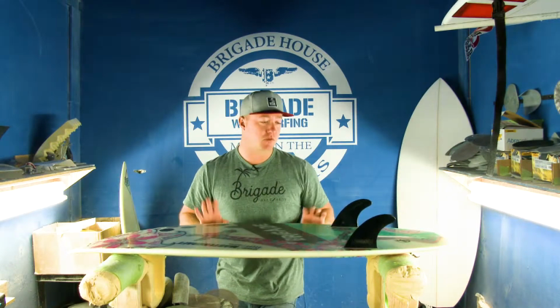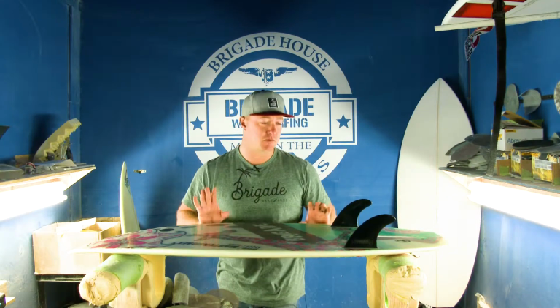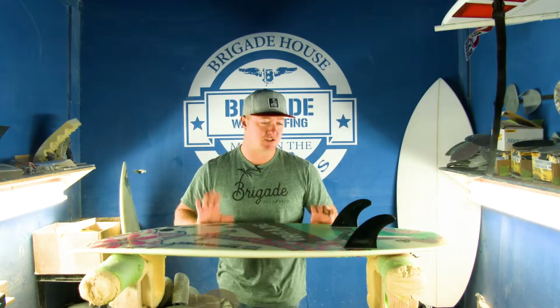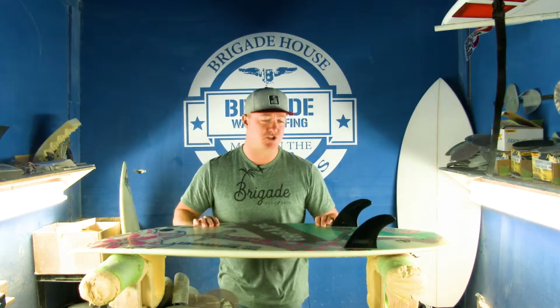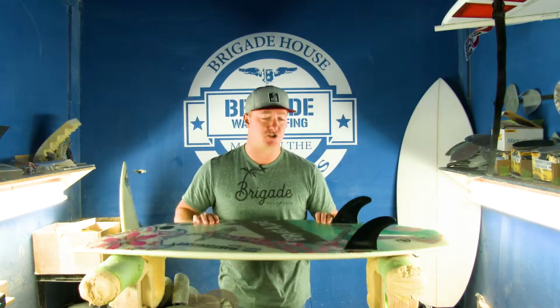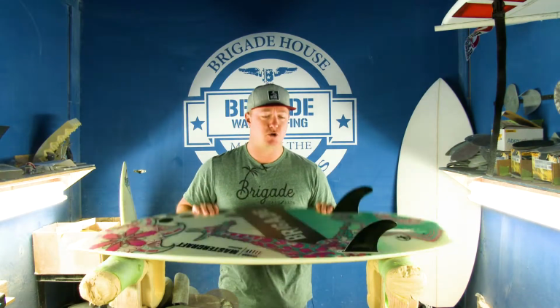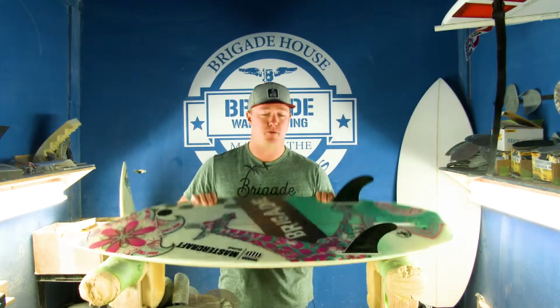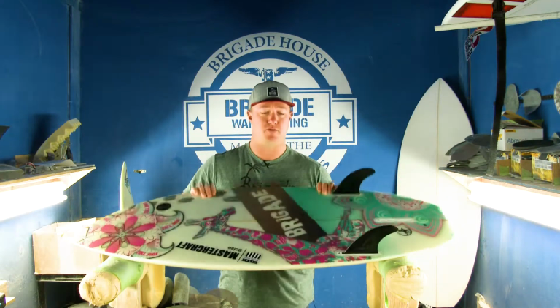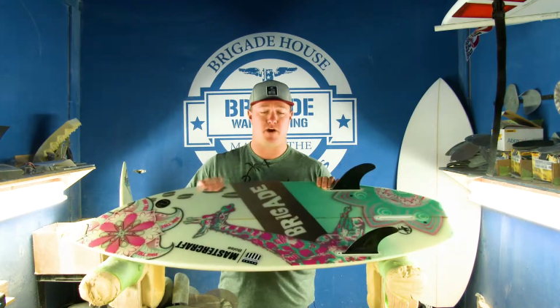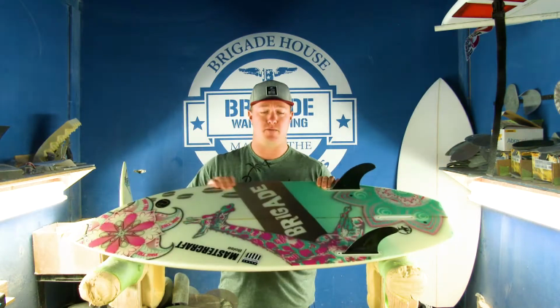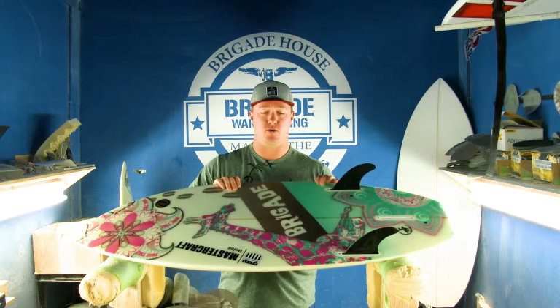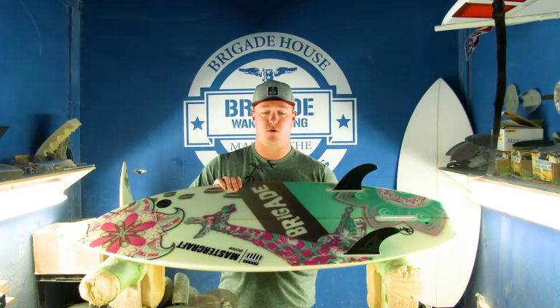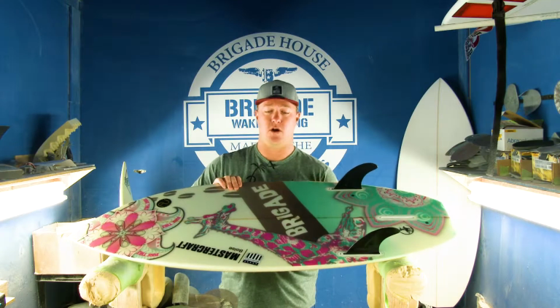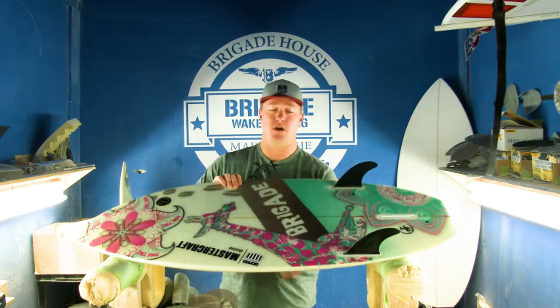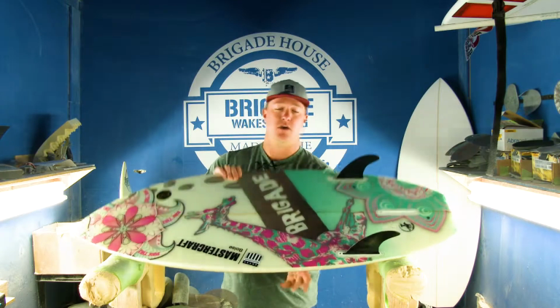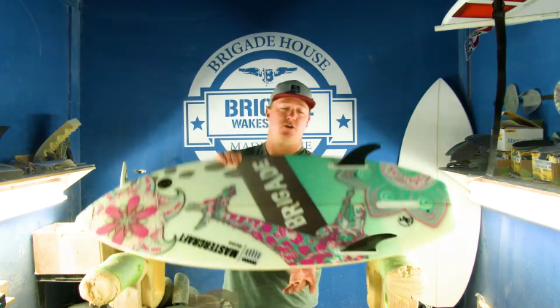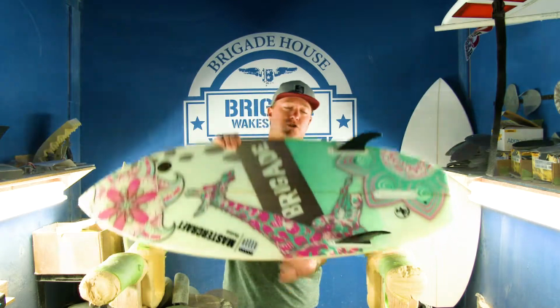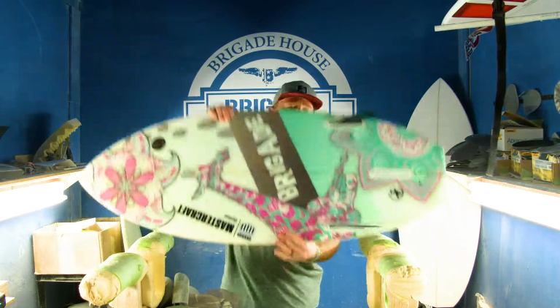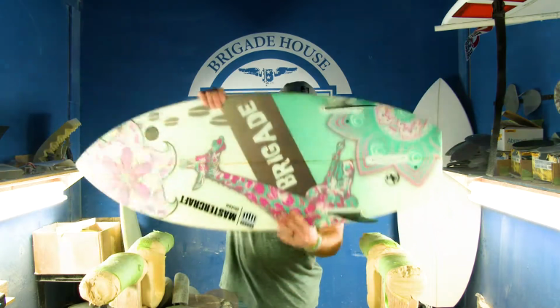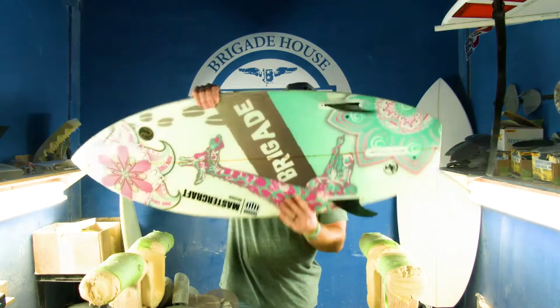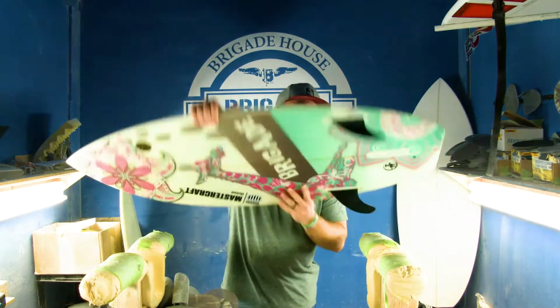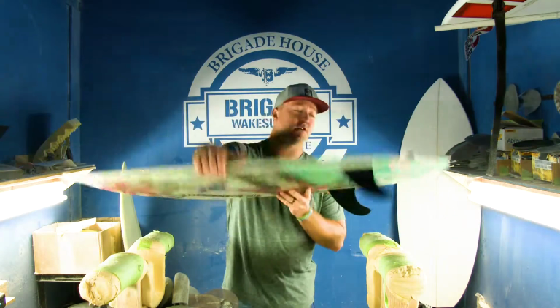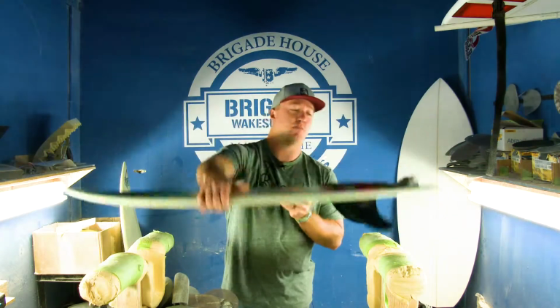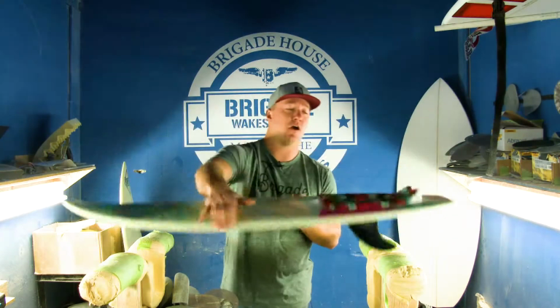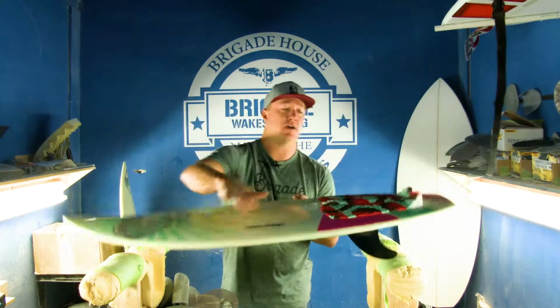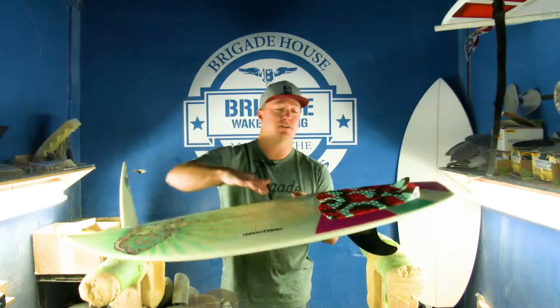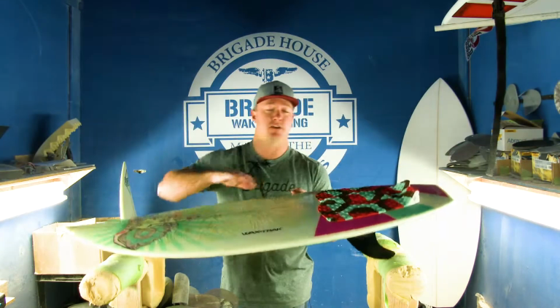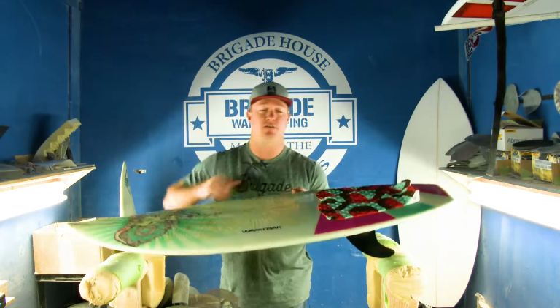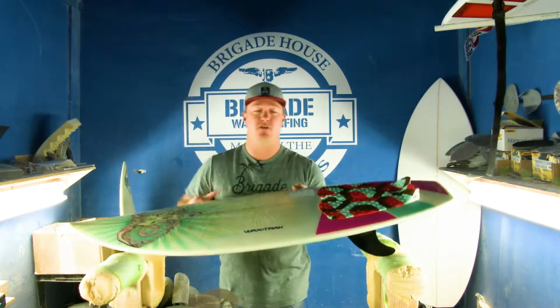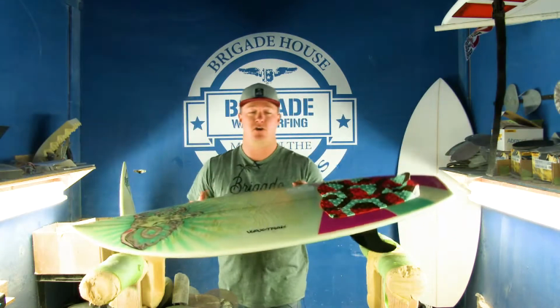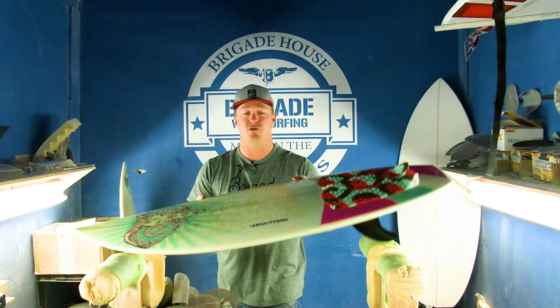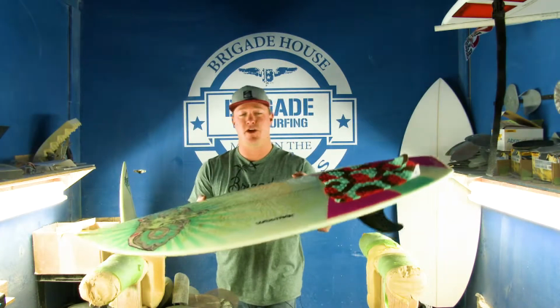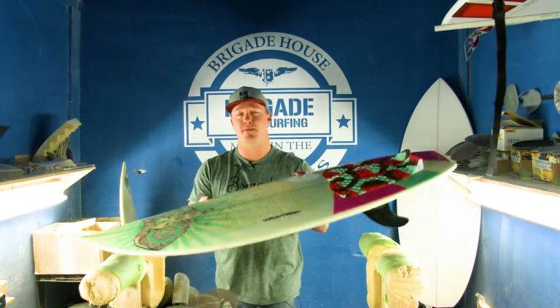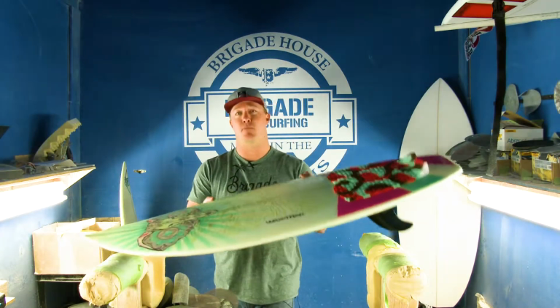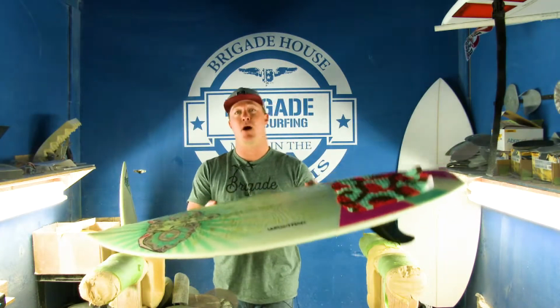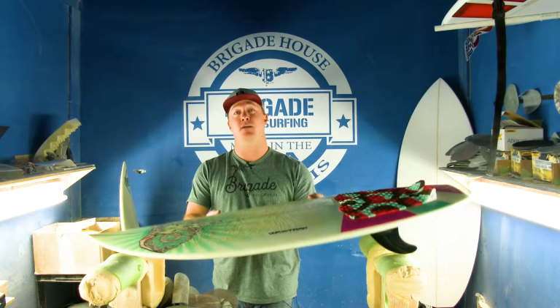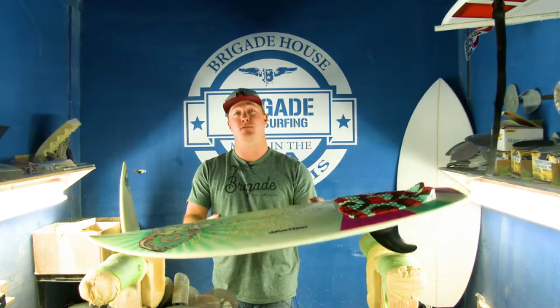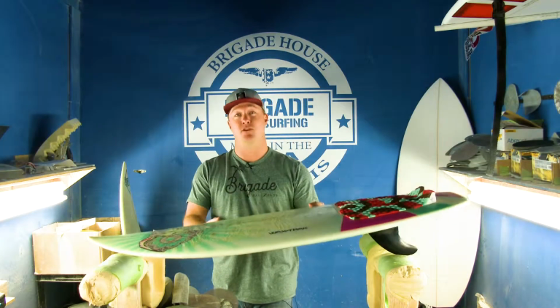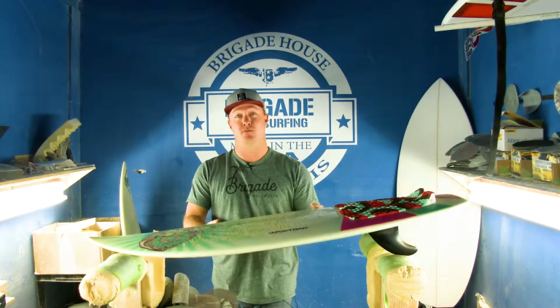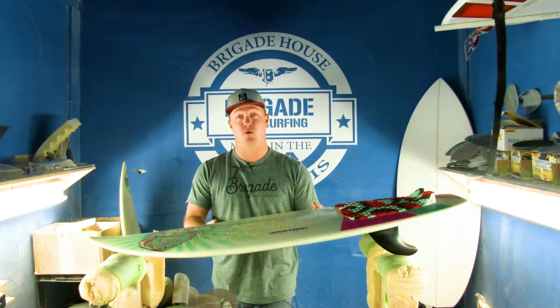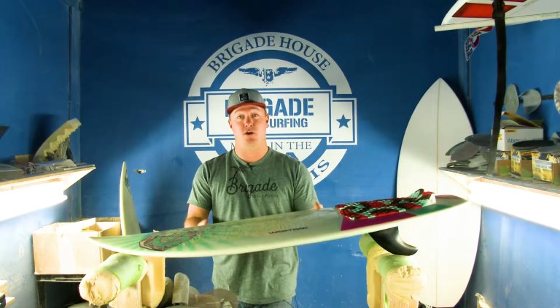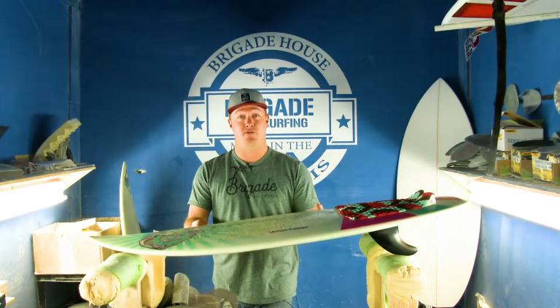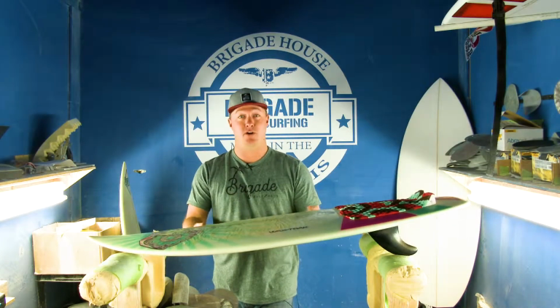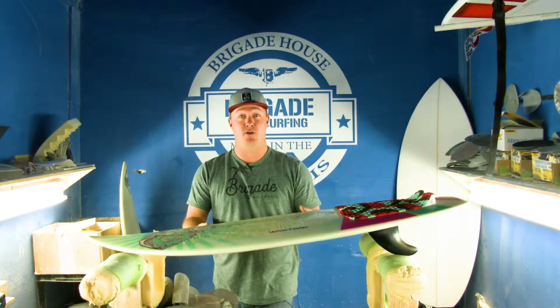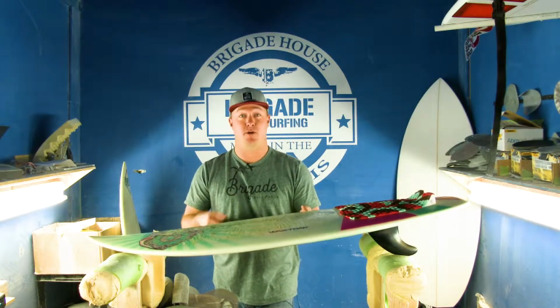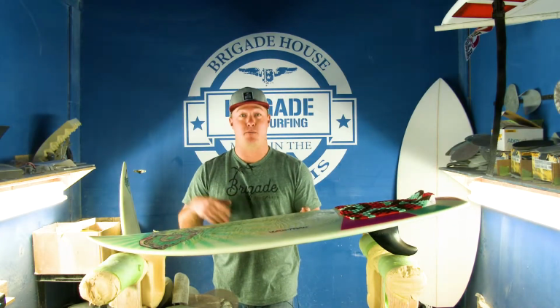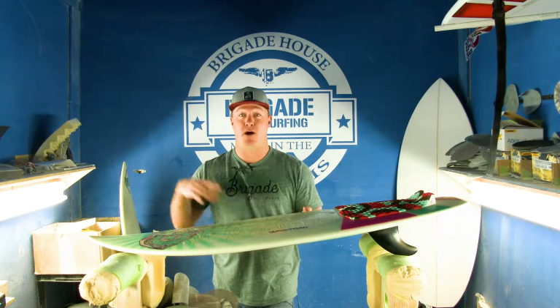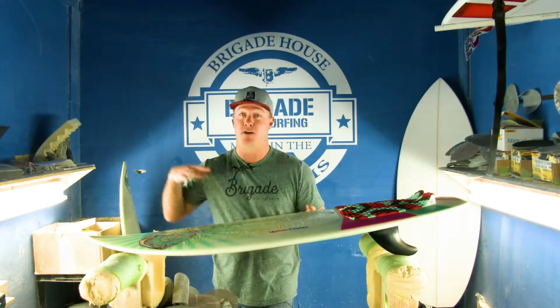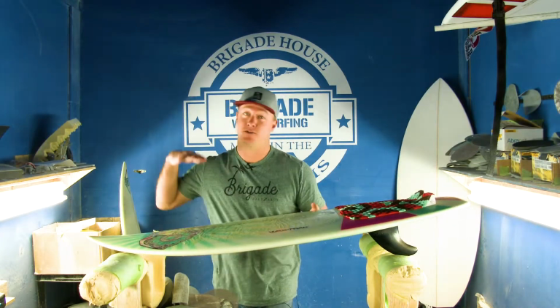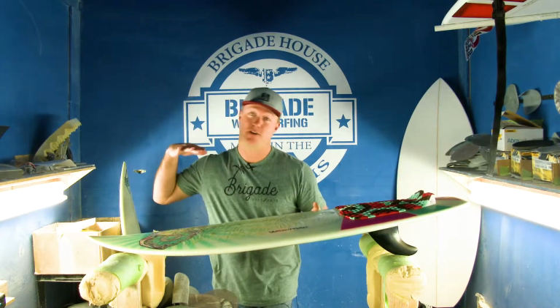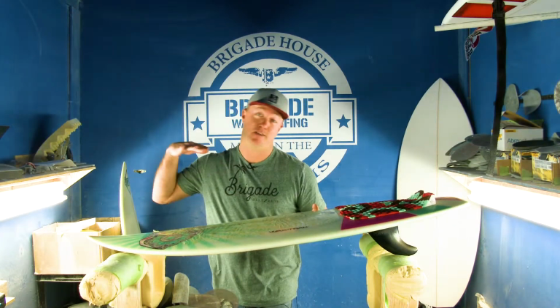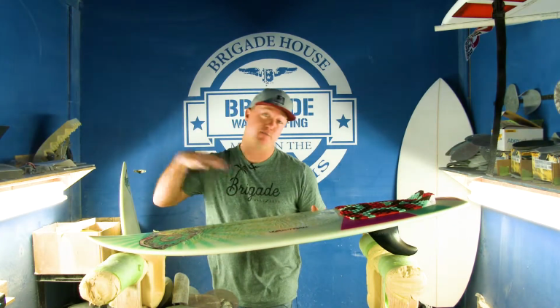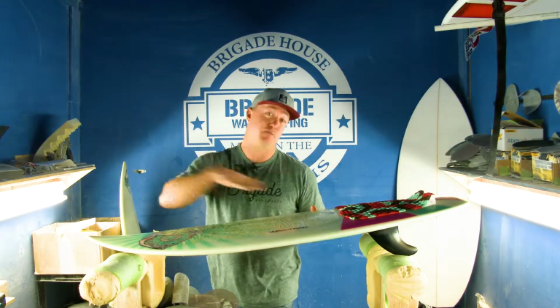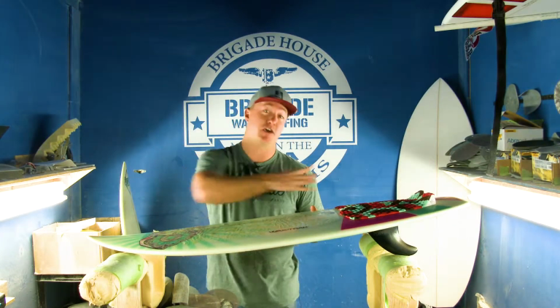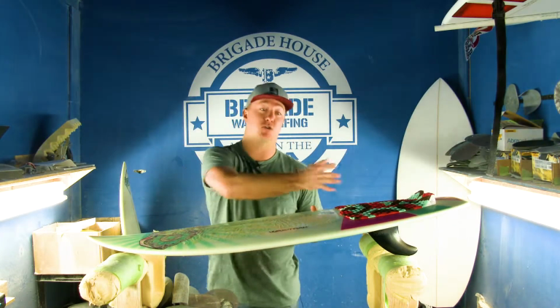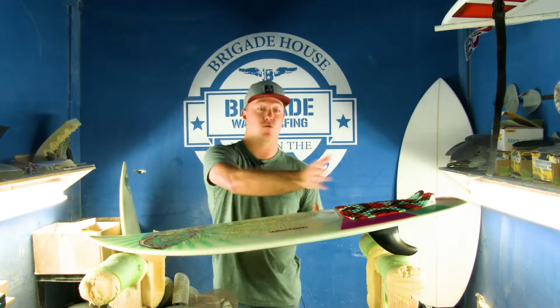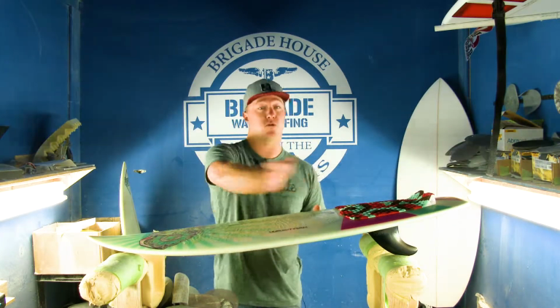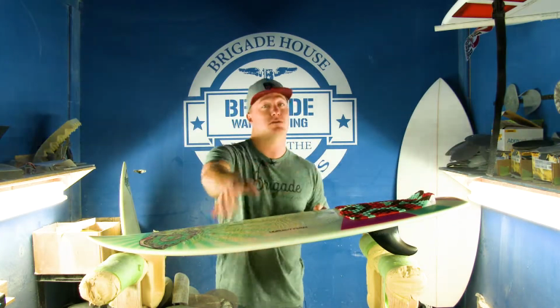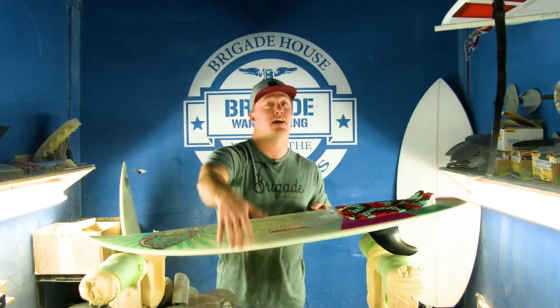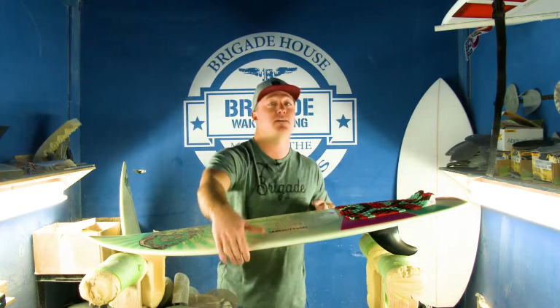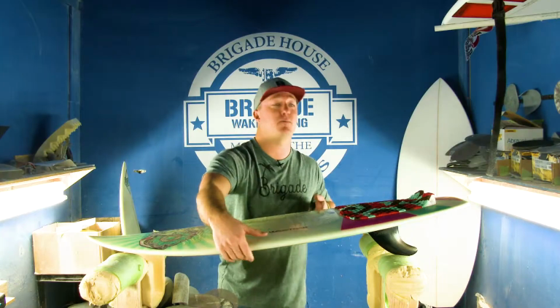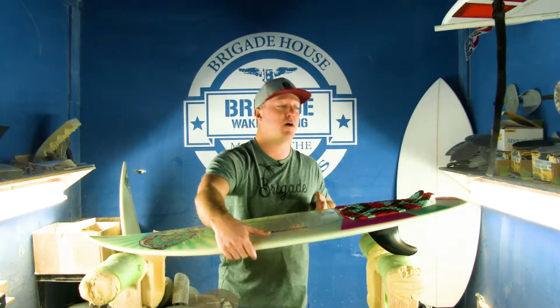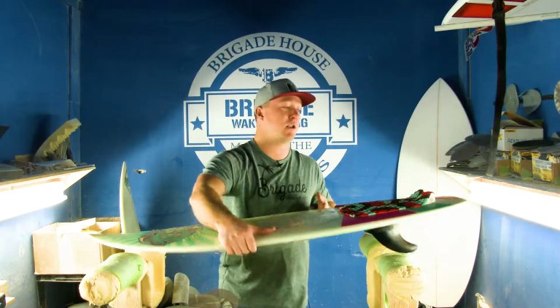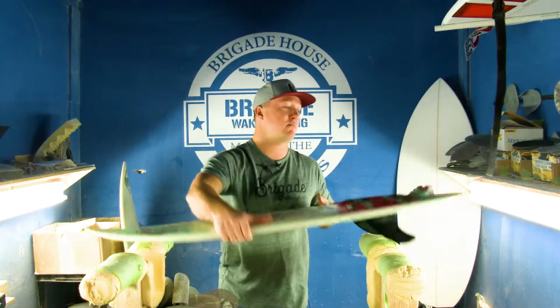This is a super fun board, super responsive, great bottom turn board. If you don't know what a bottom turn is — big rolls out the bottom.